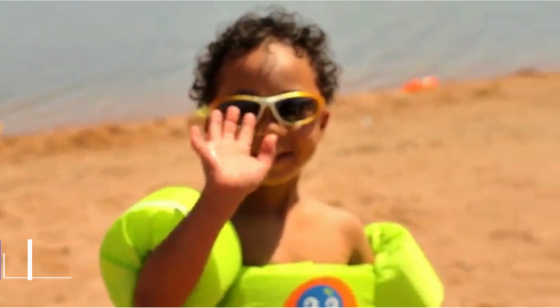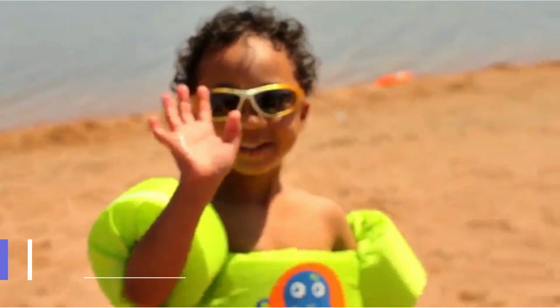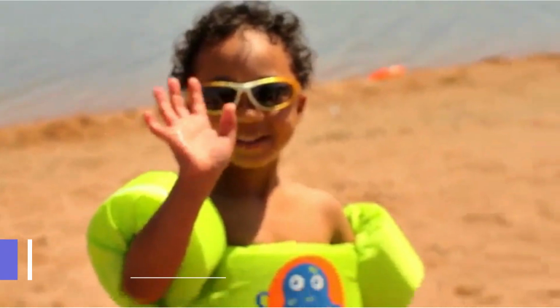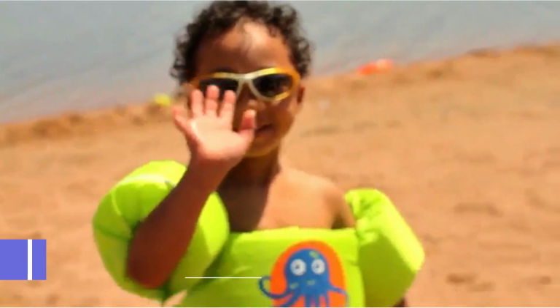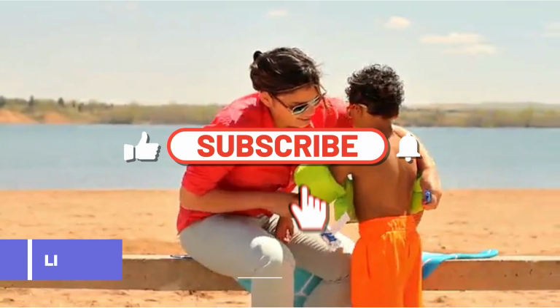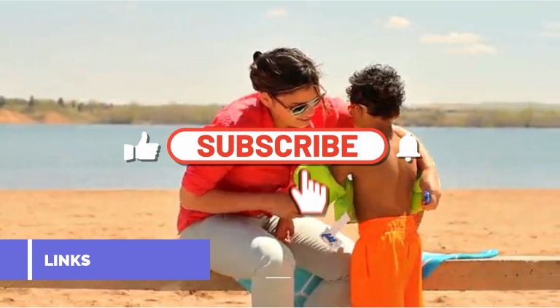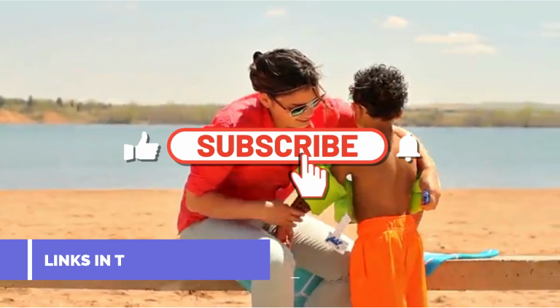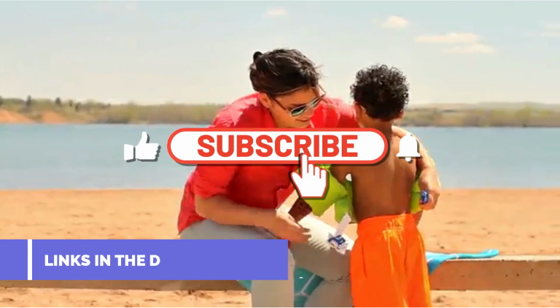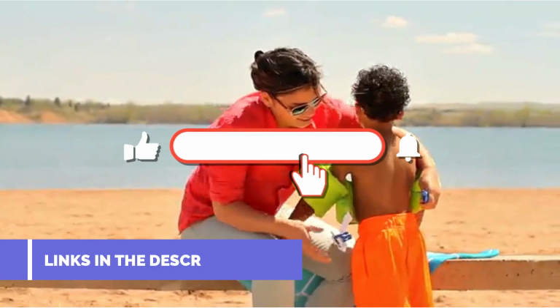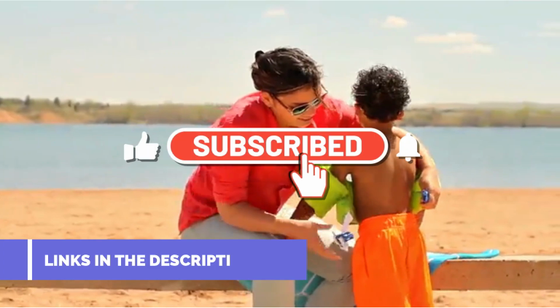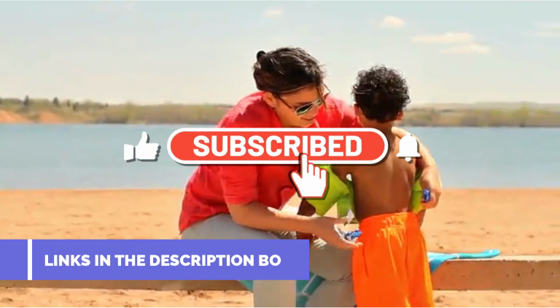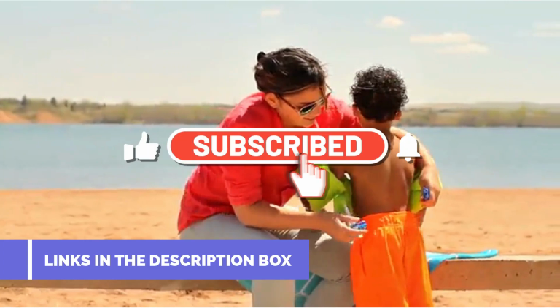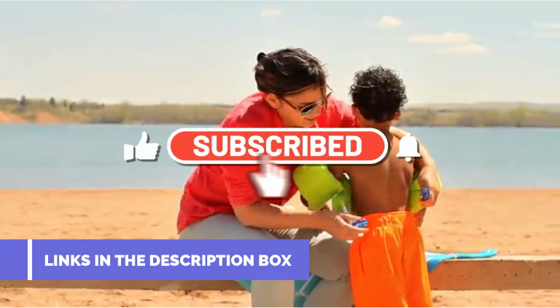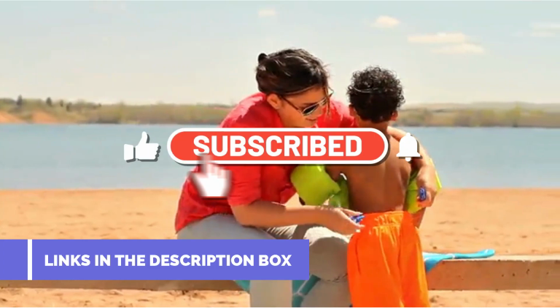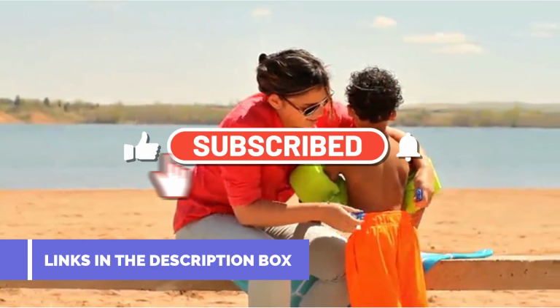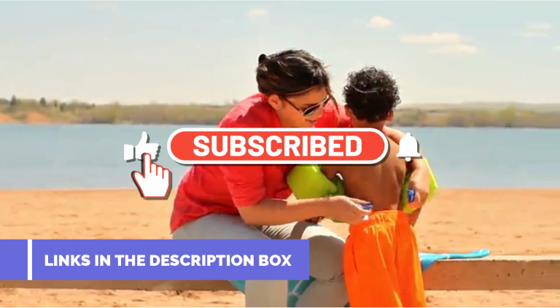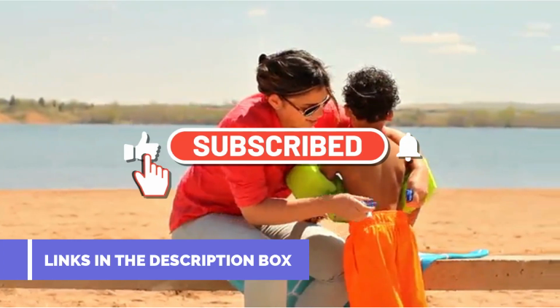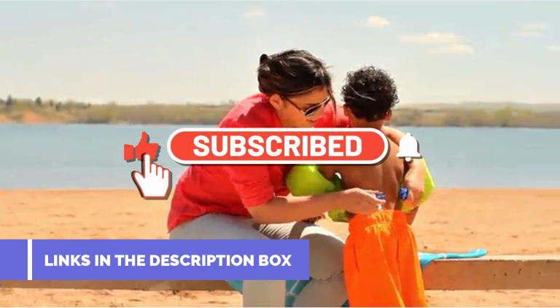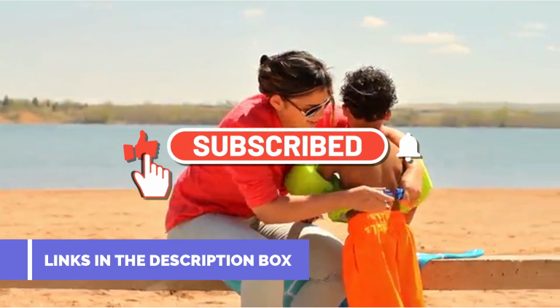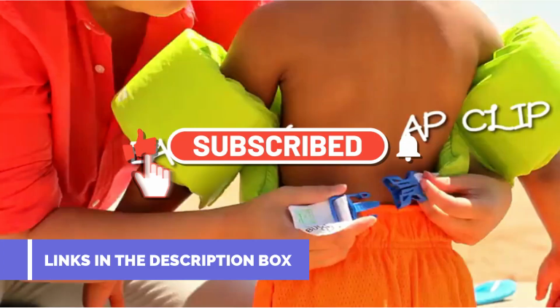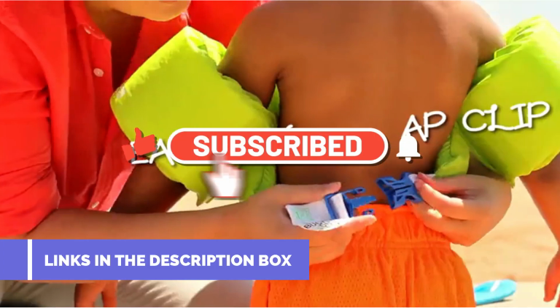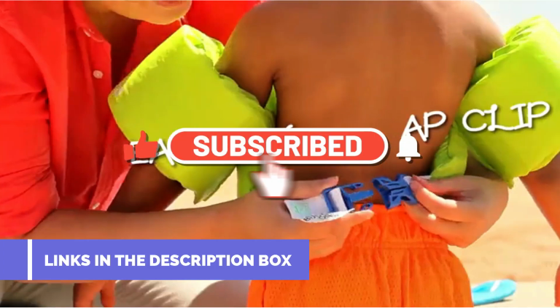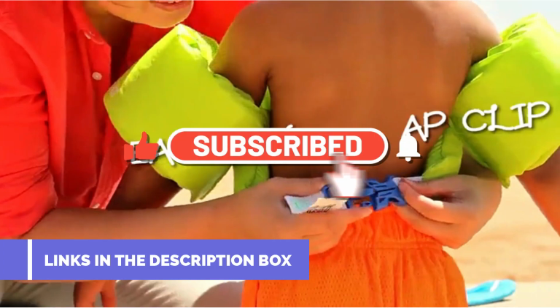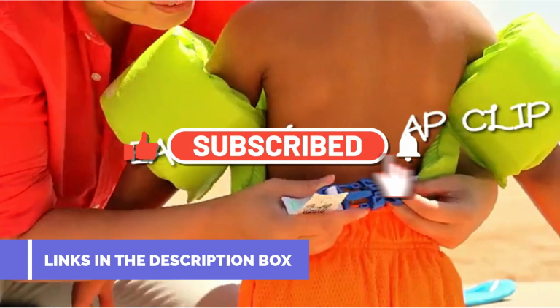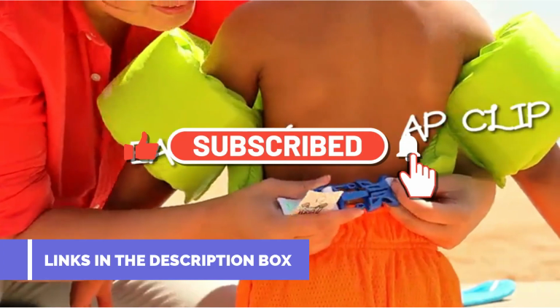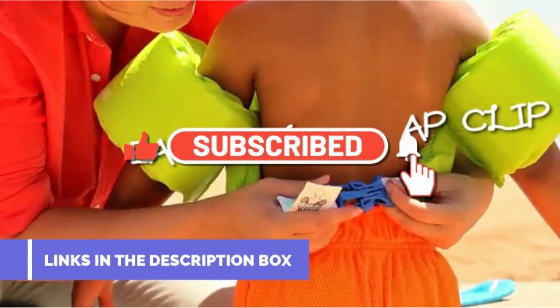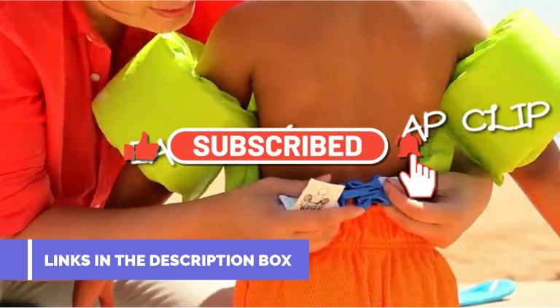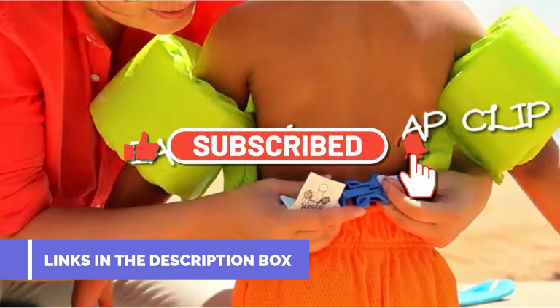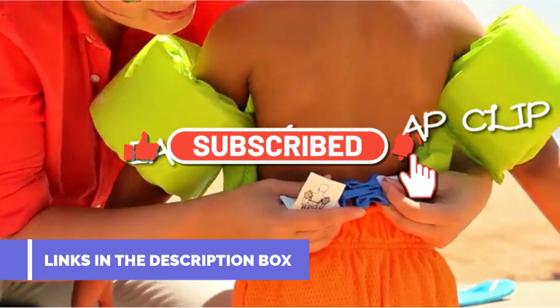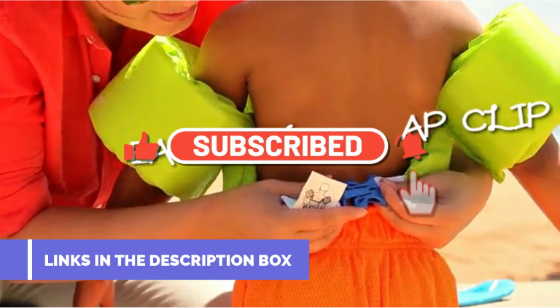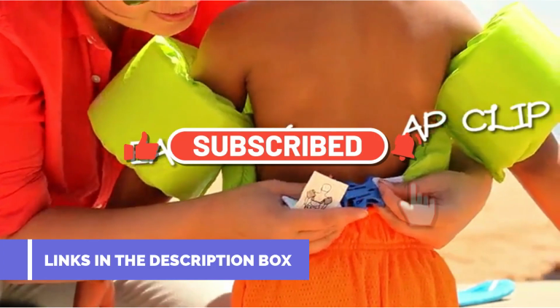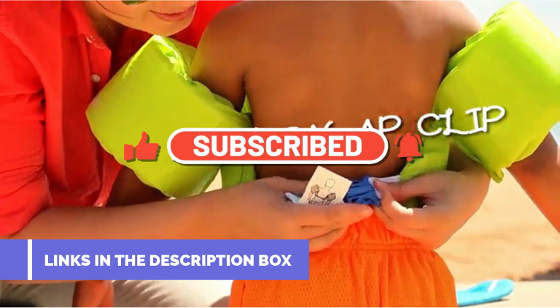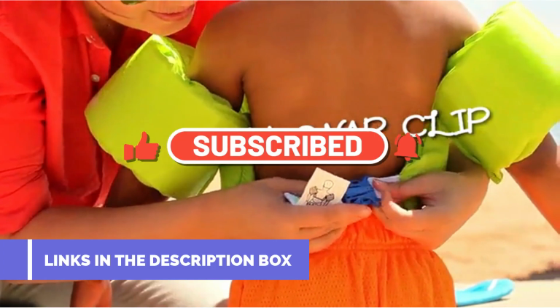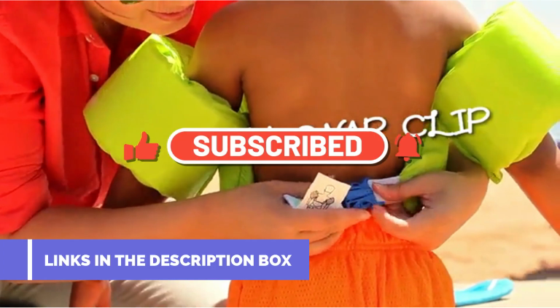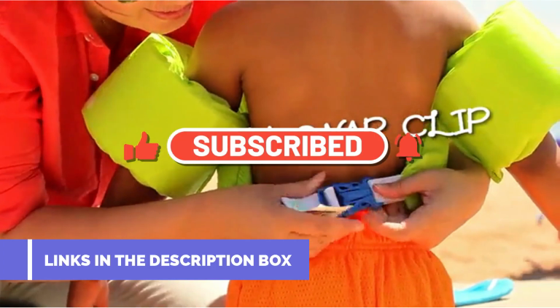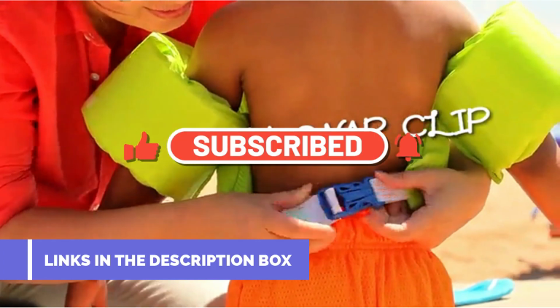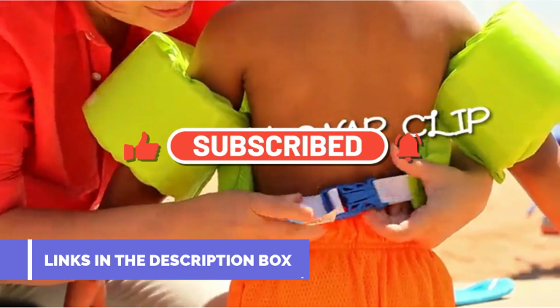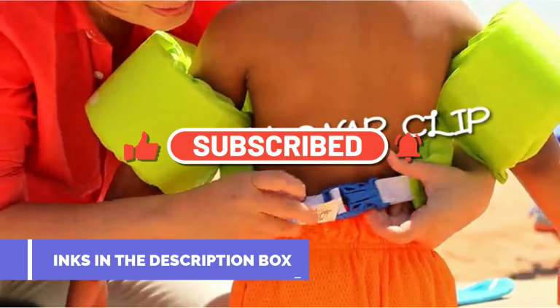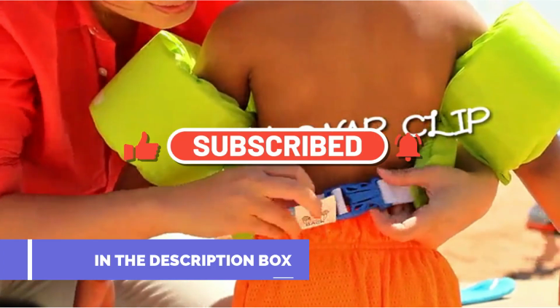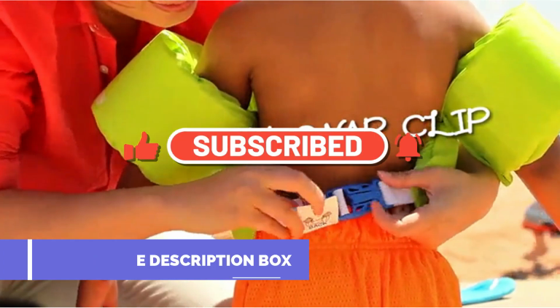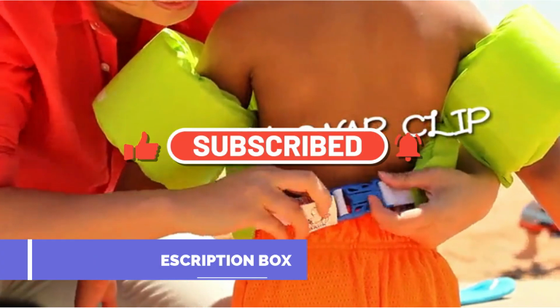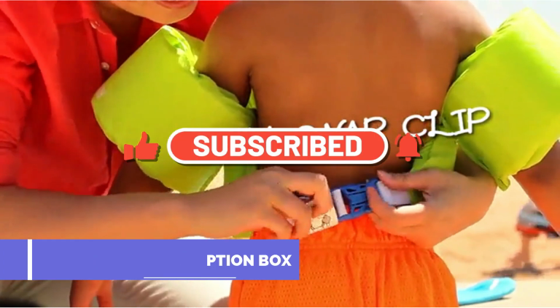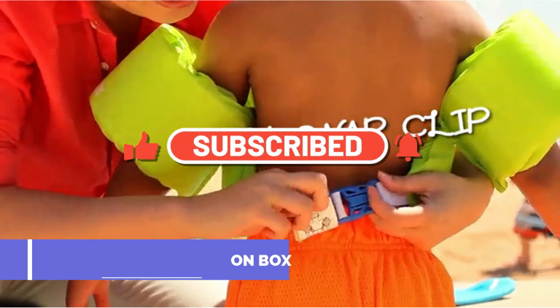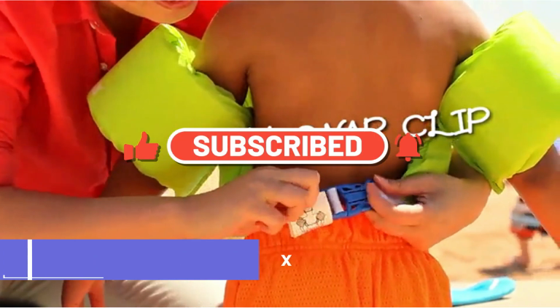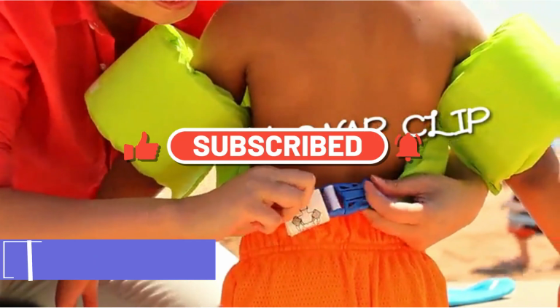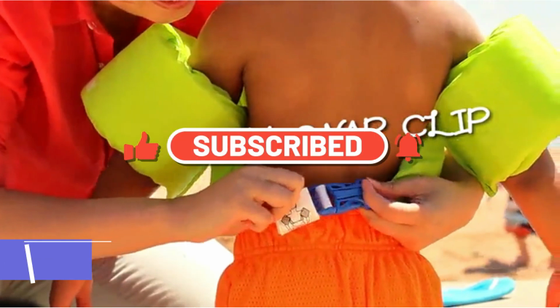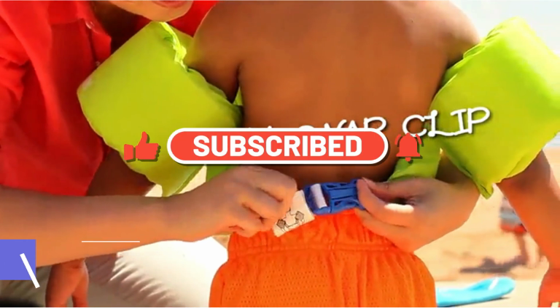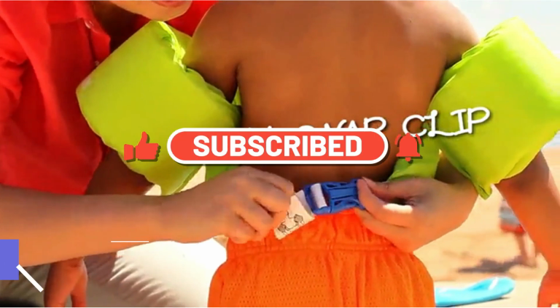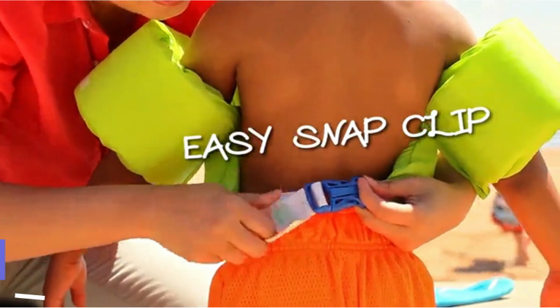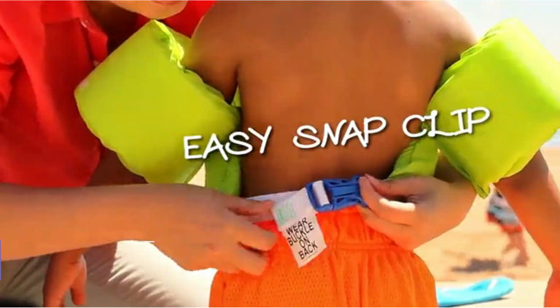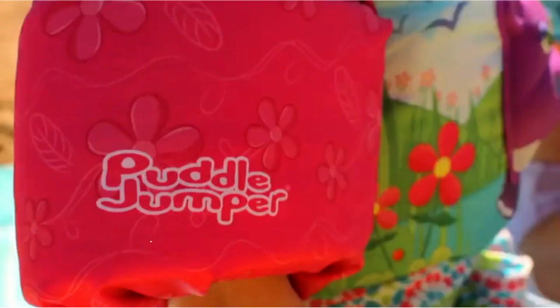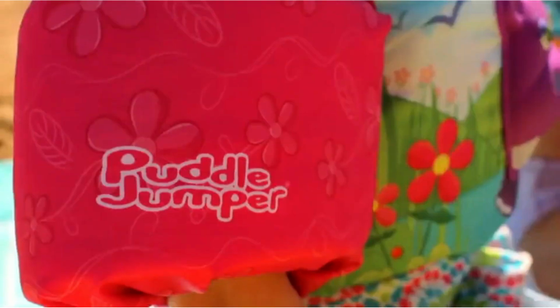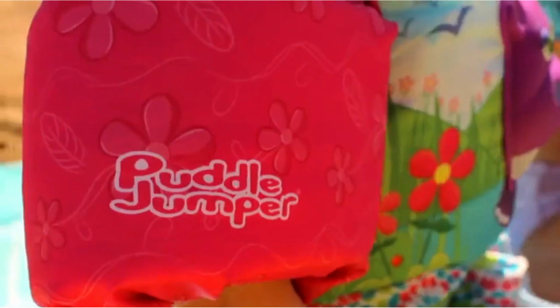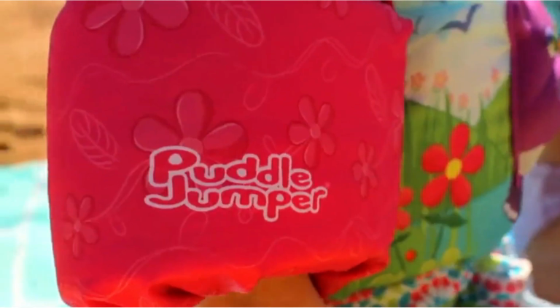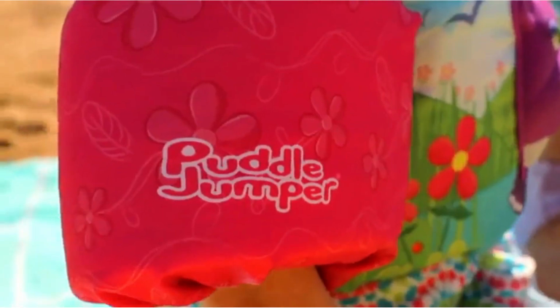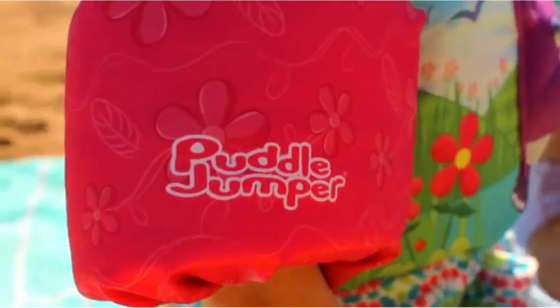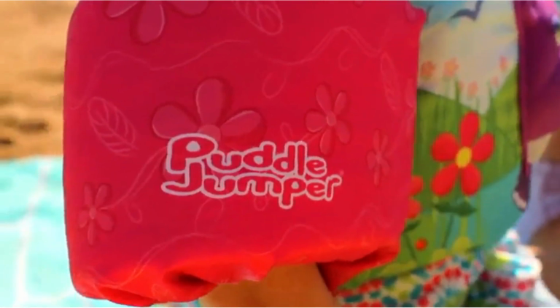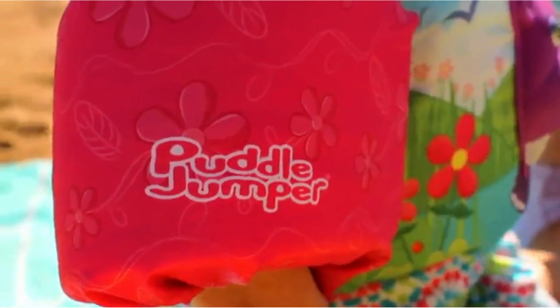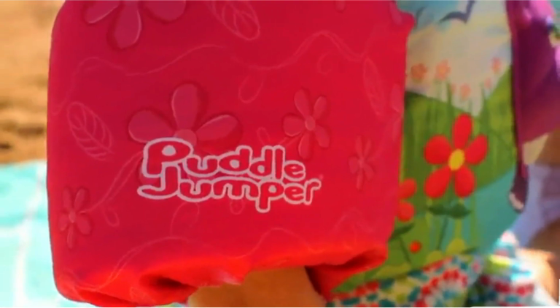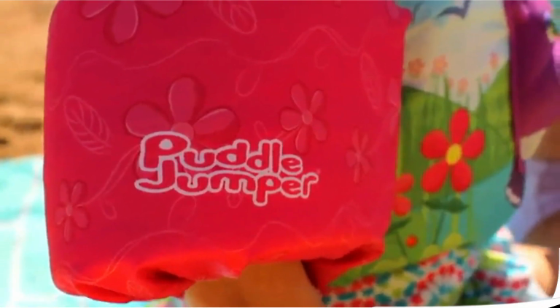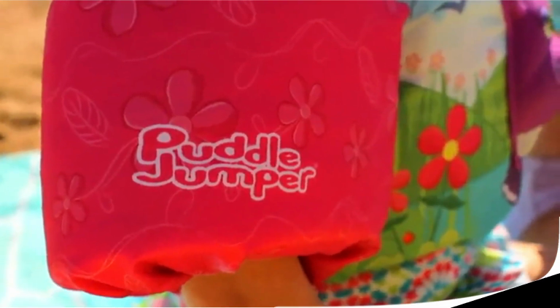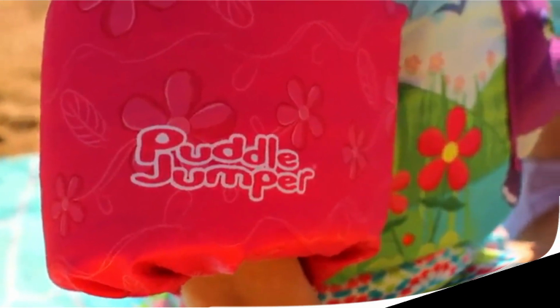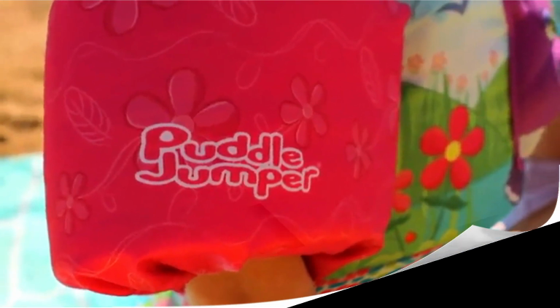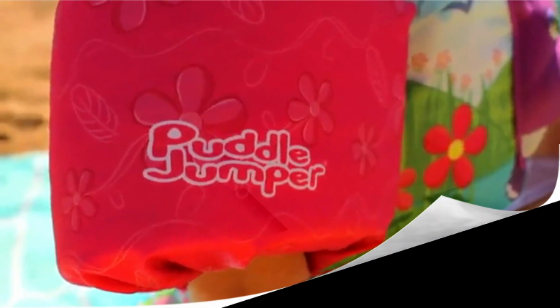Make sure to subscribe to our channel and hit the bell icon to stay up to date on our latest videos. Let's get started.